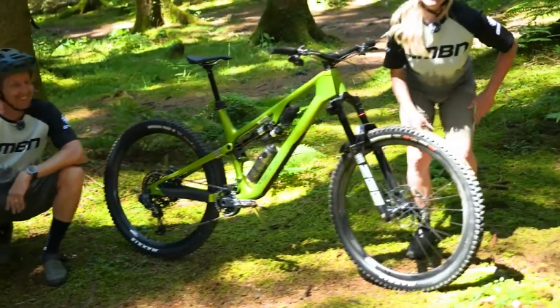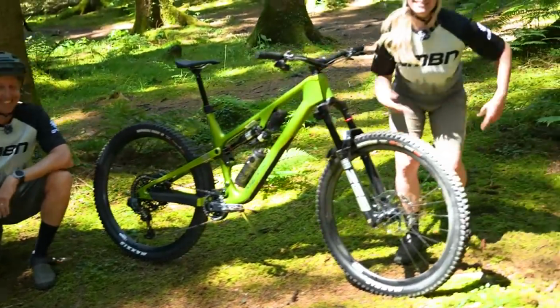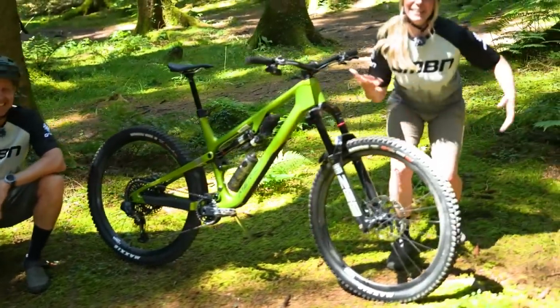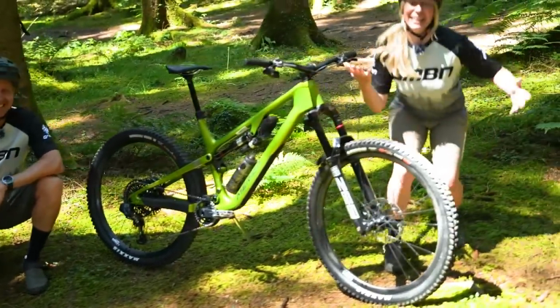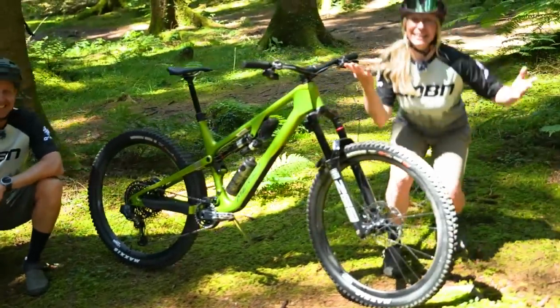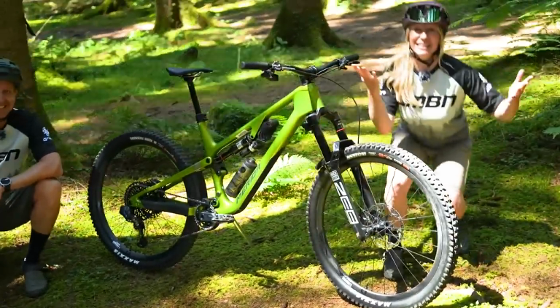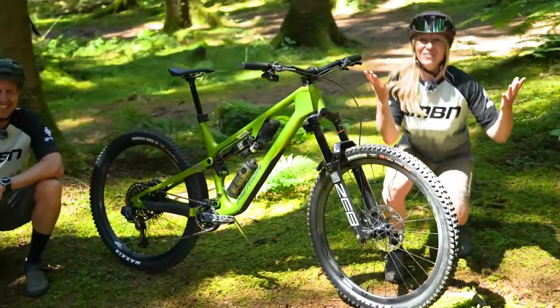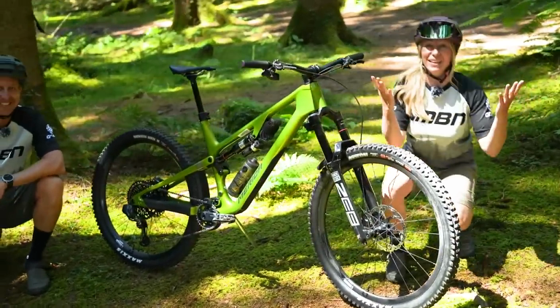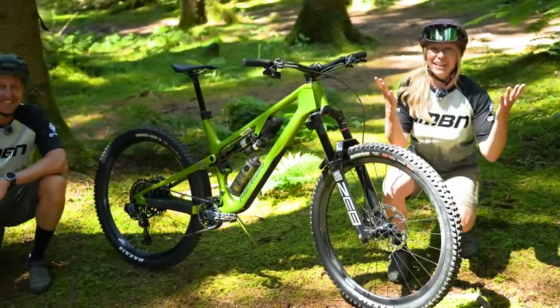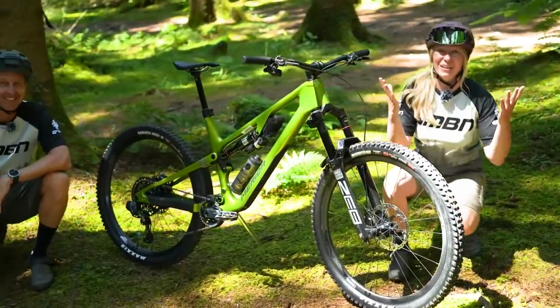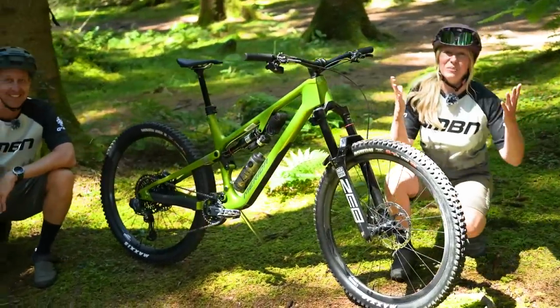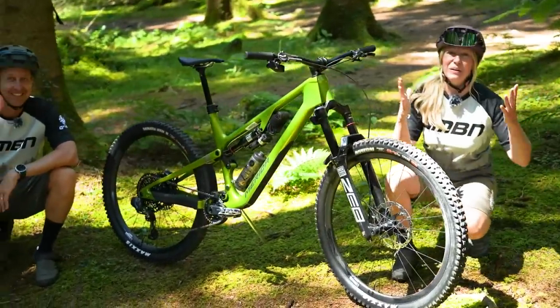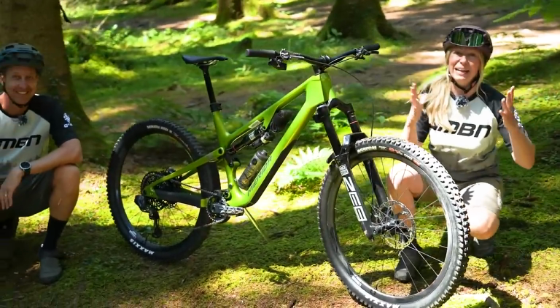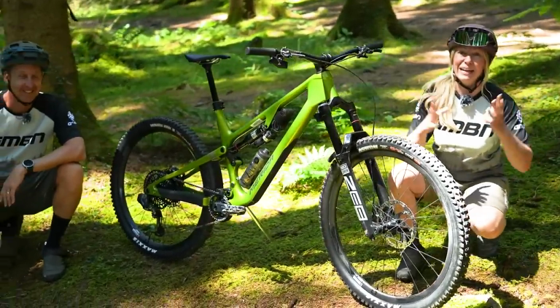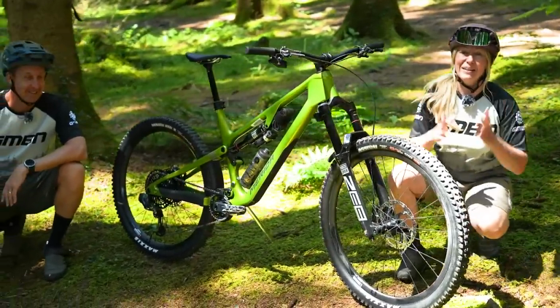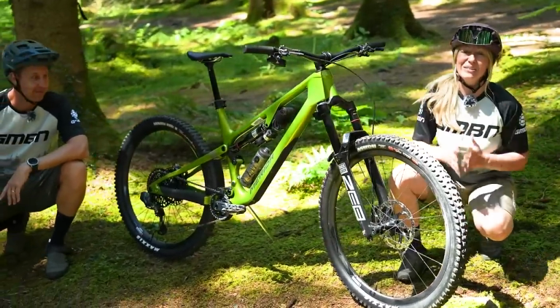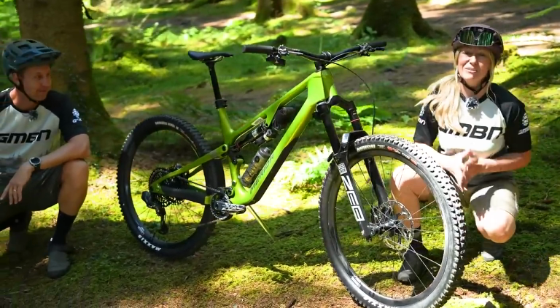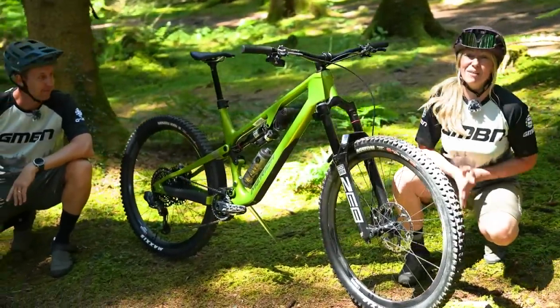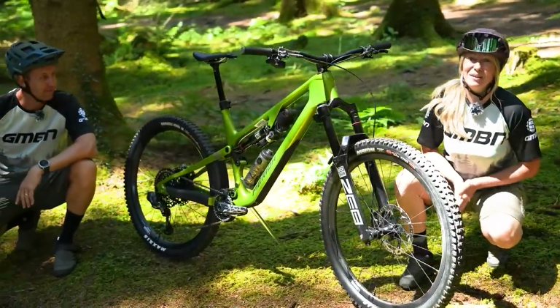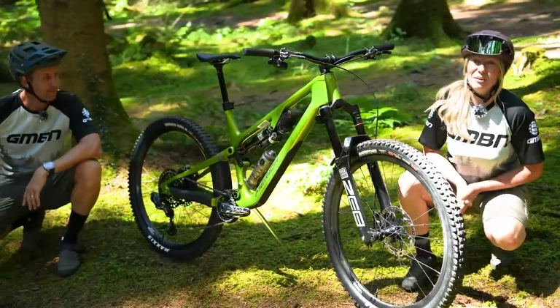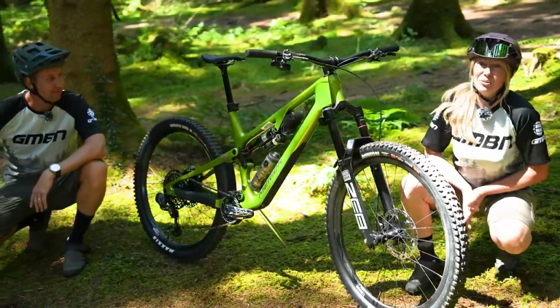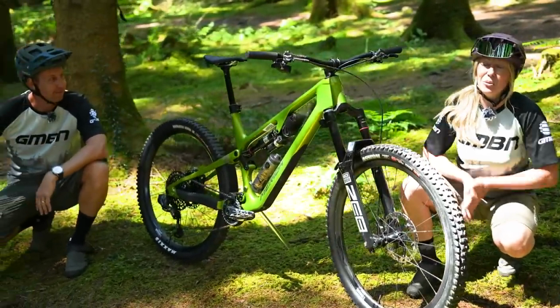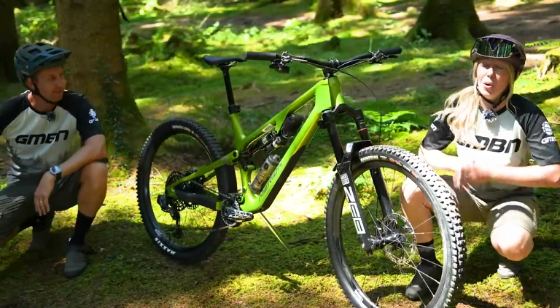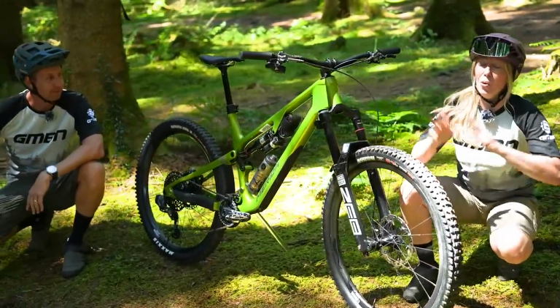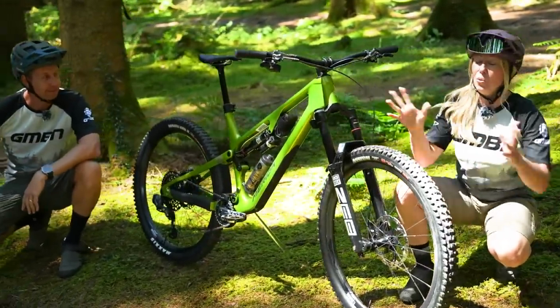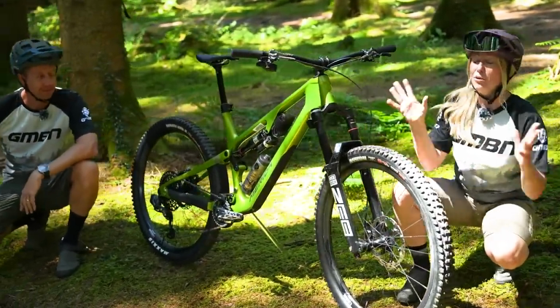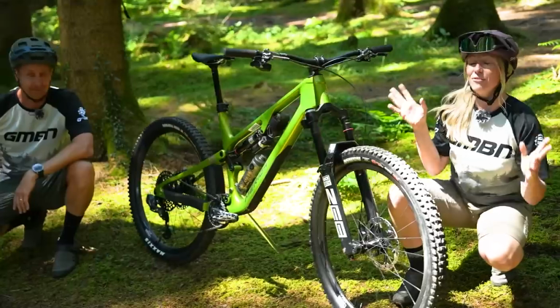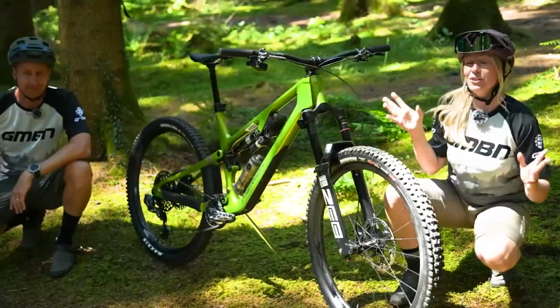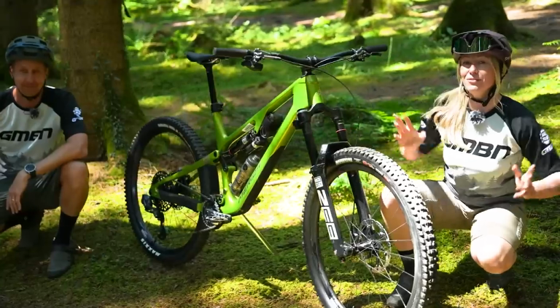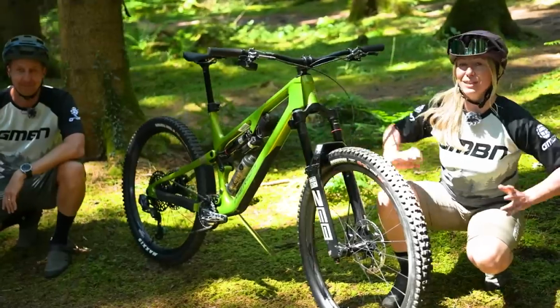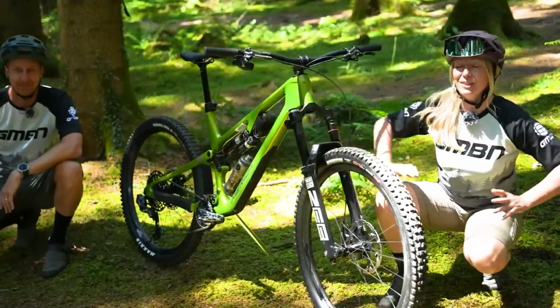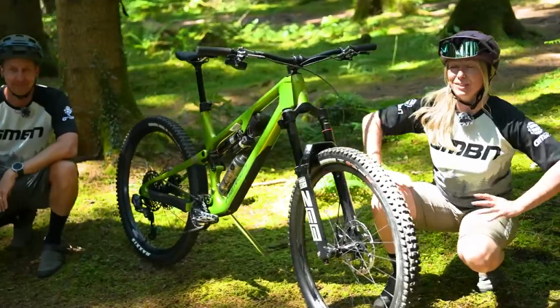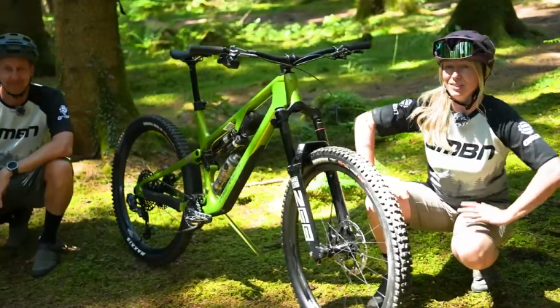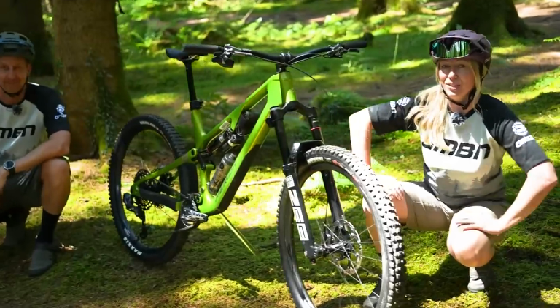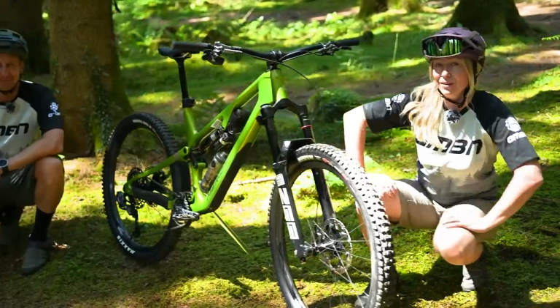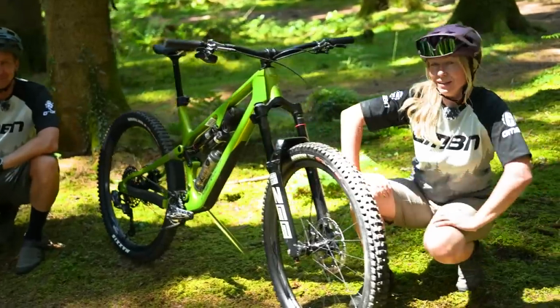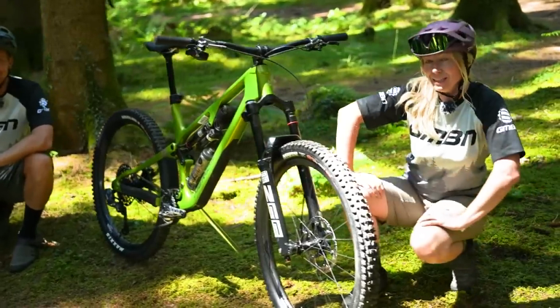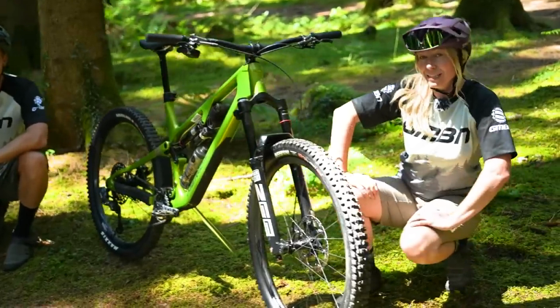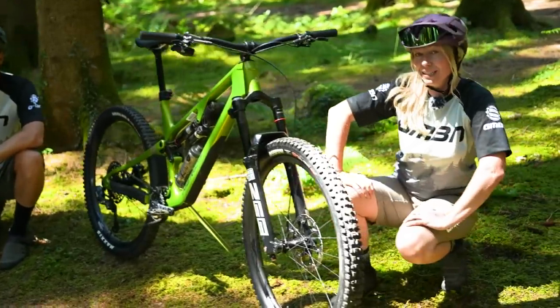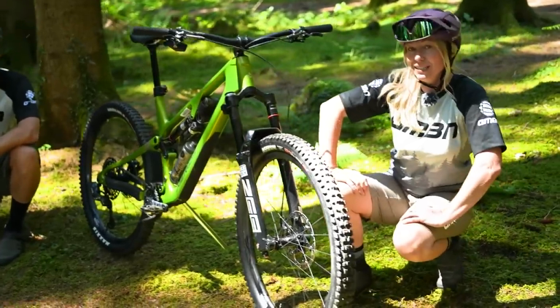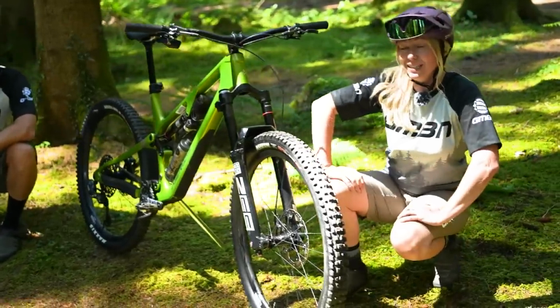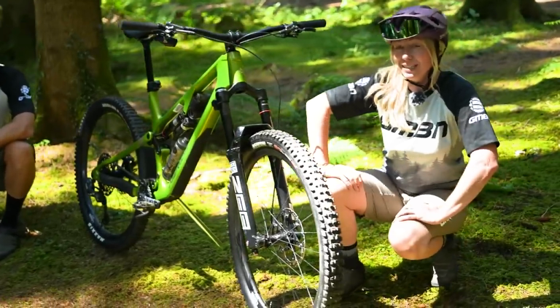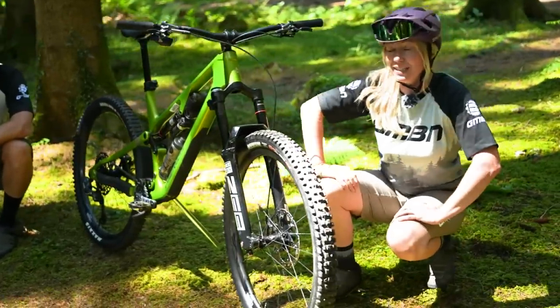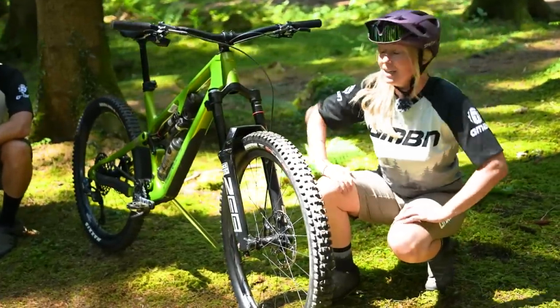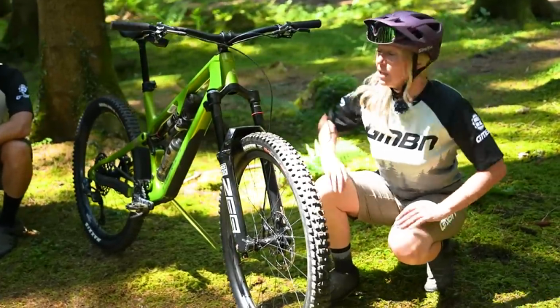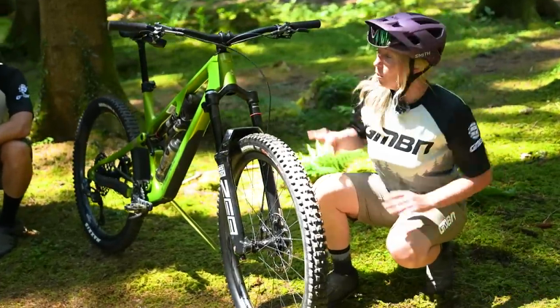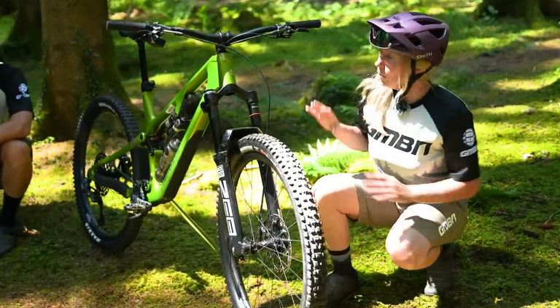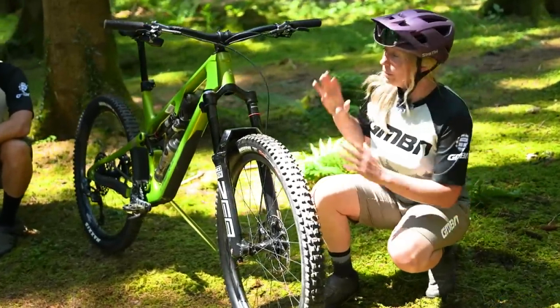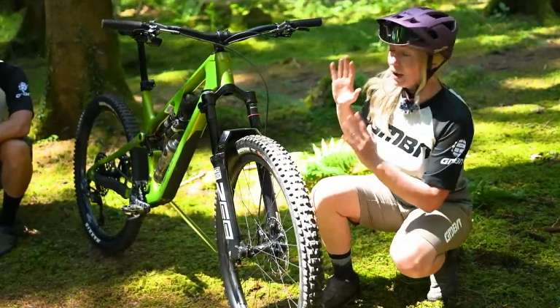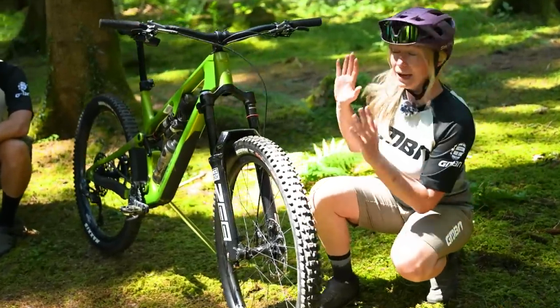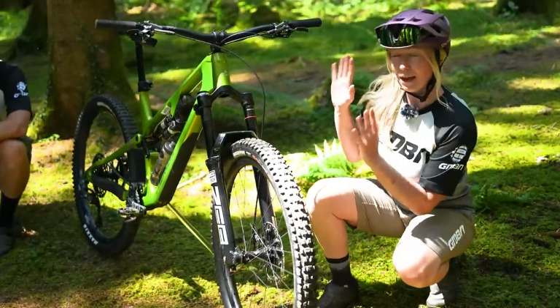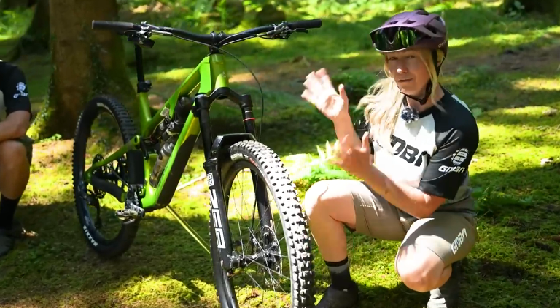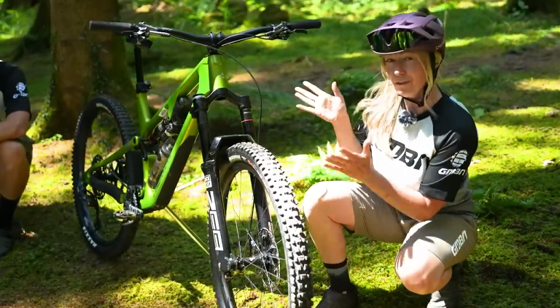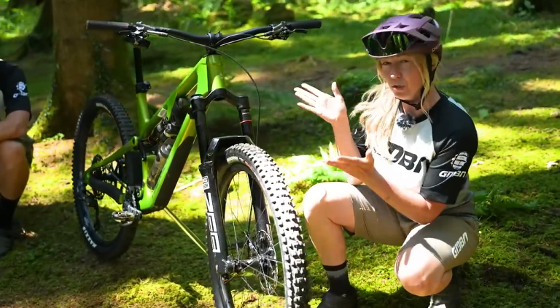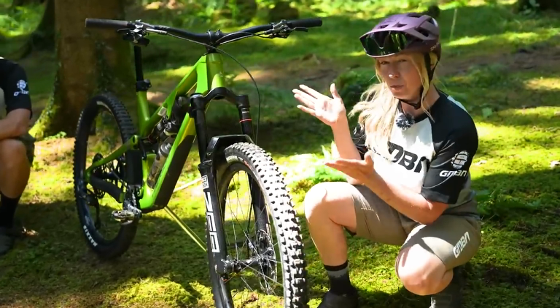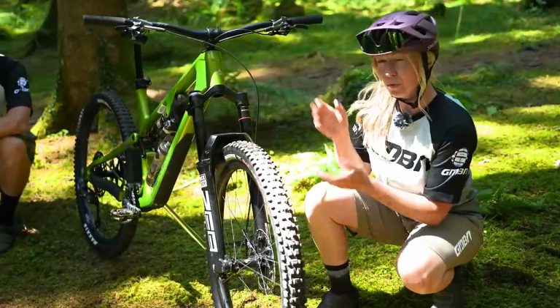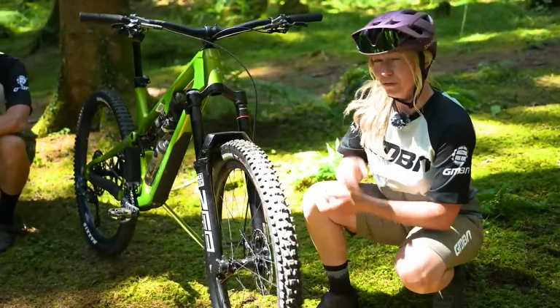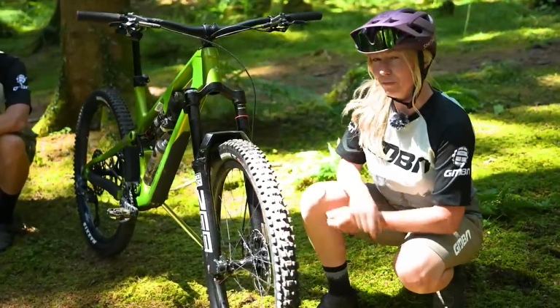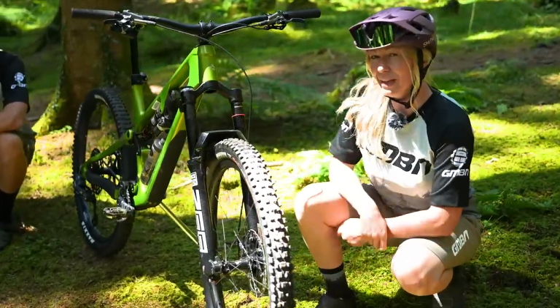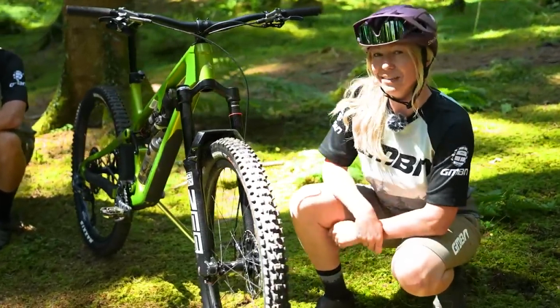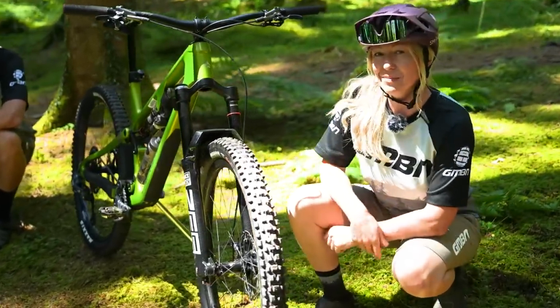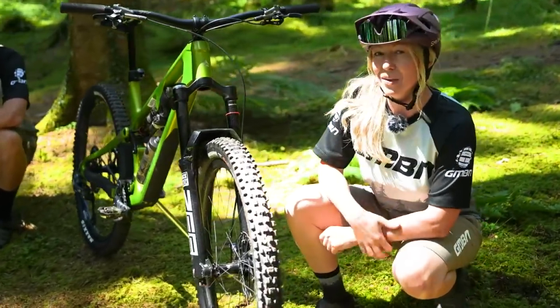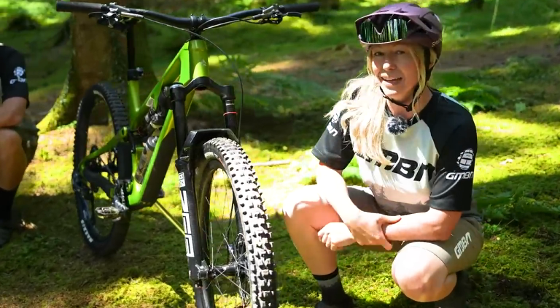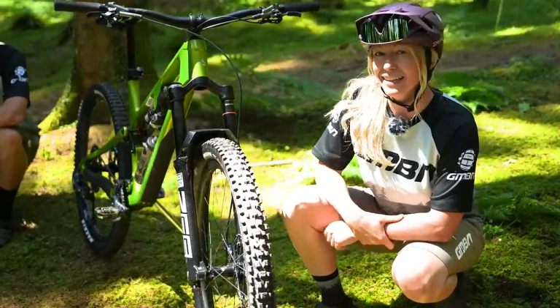In this video, we're going to run you through all of those features you need to consider when buying a future-proof mountain bike.